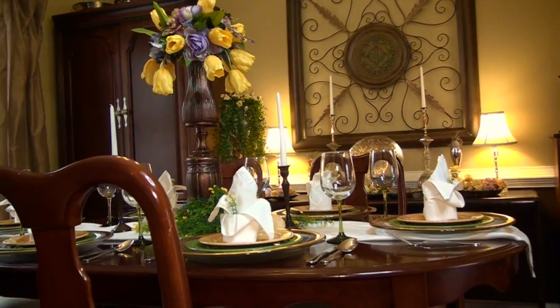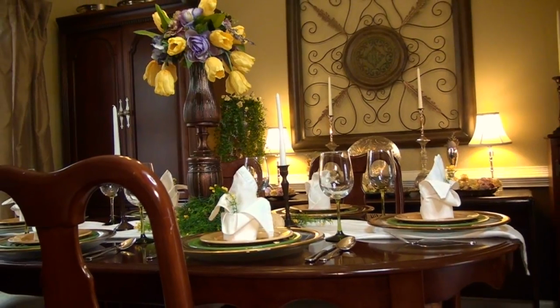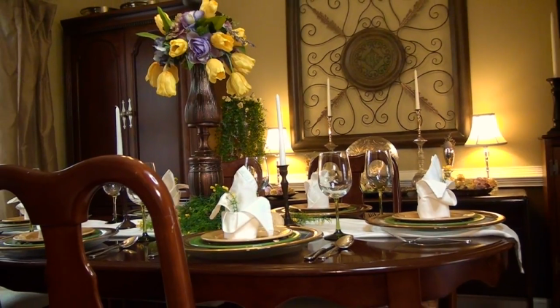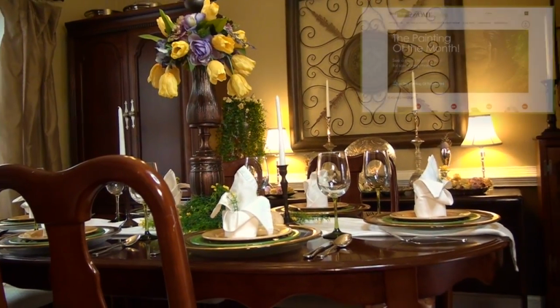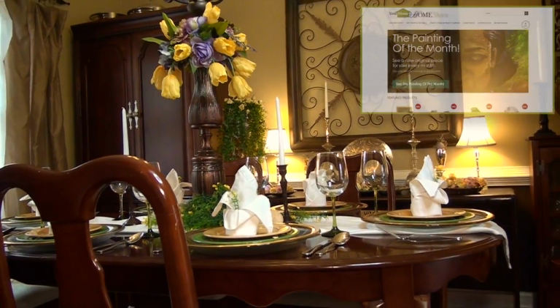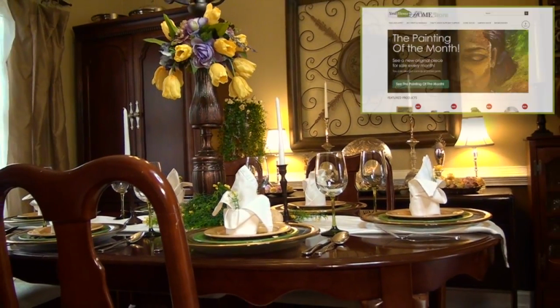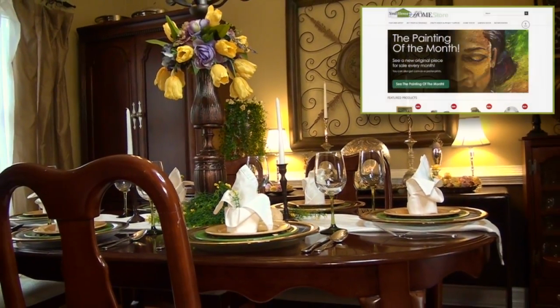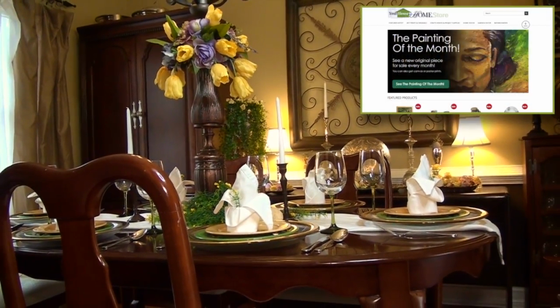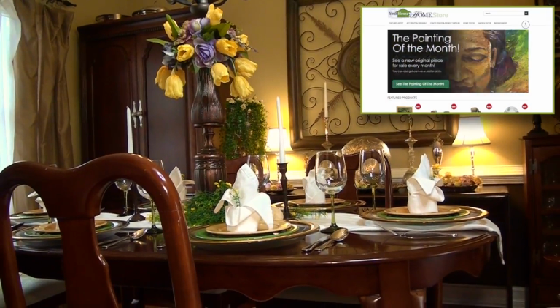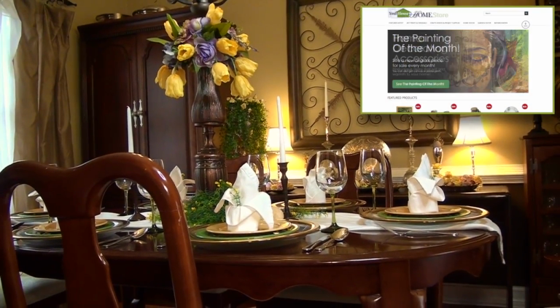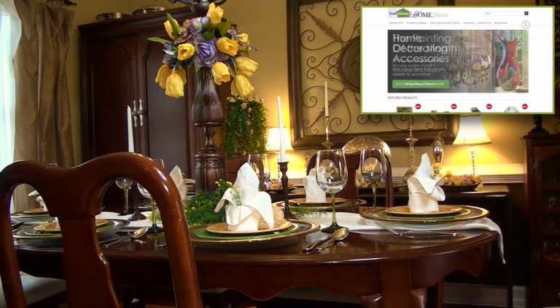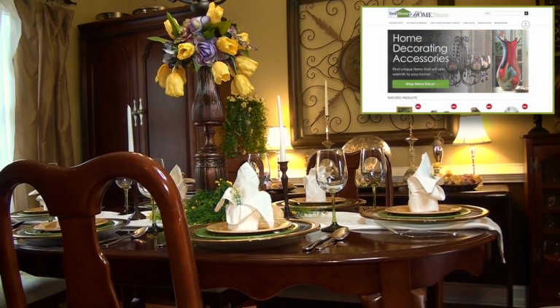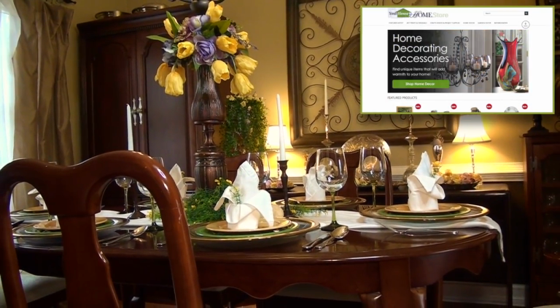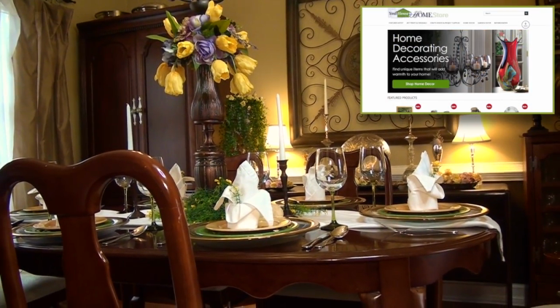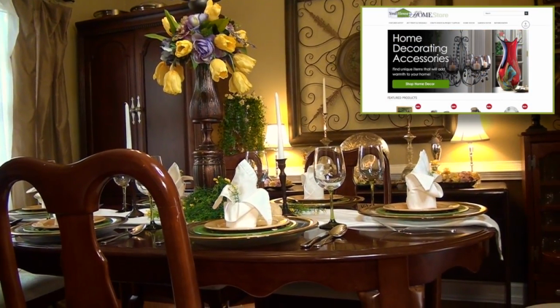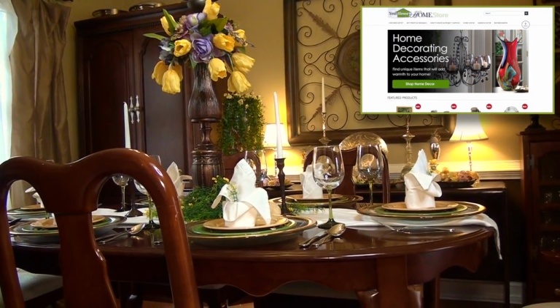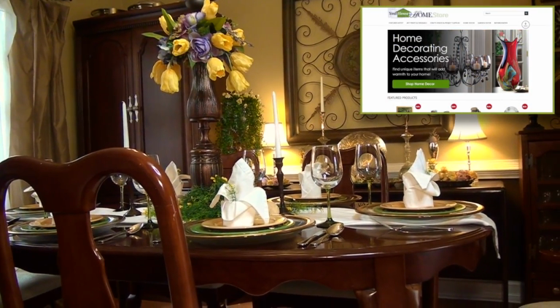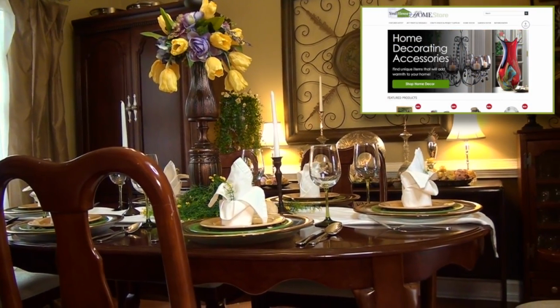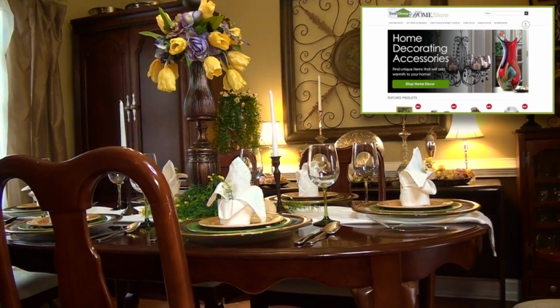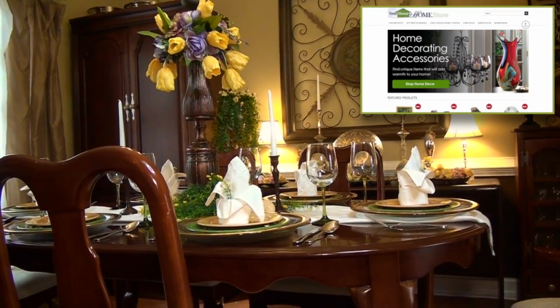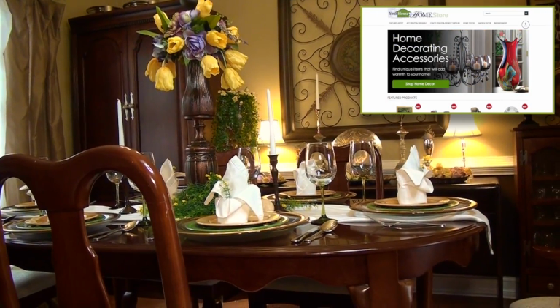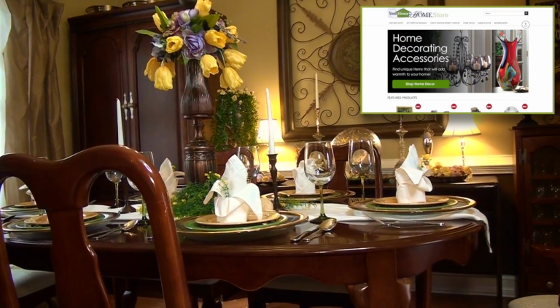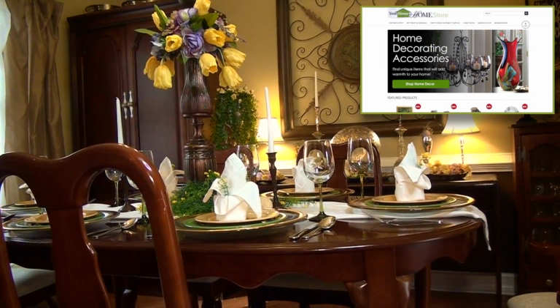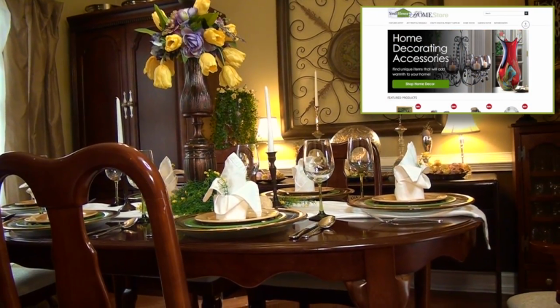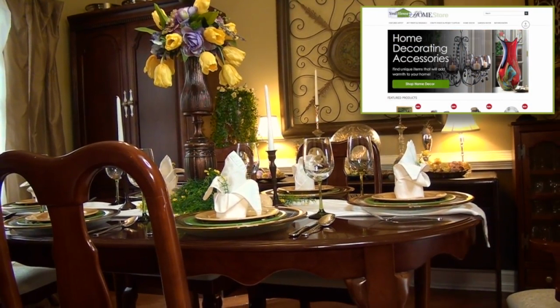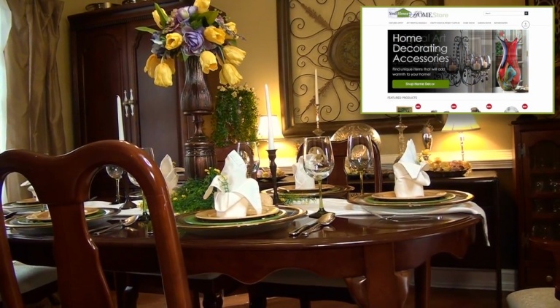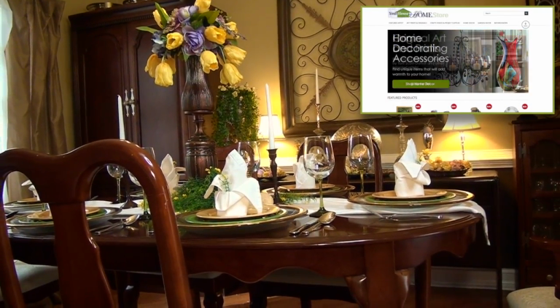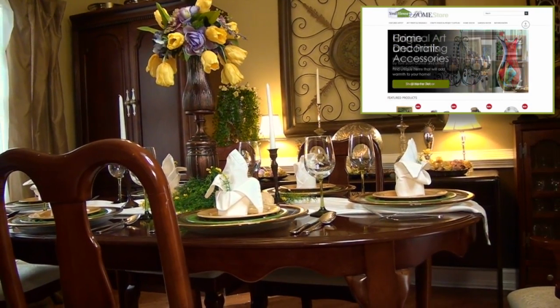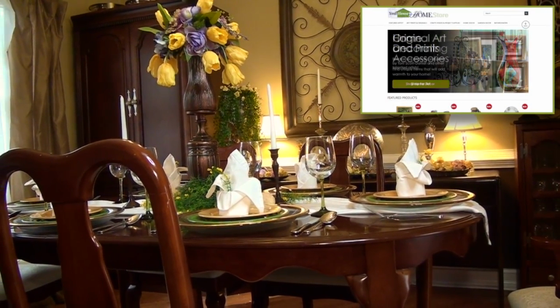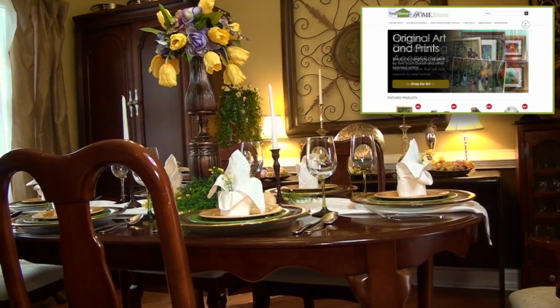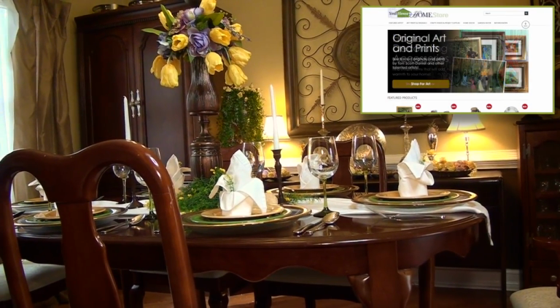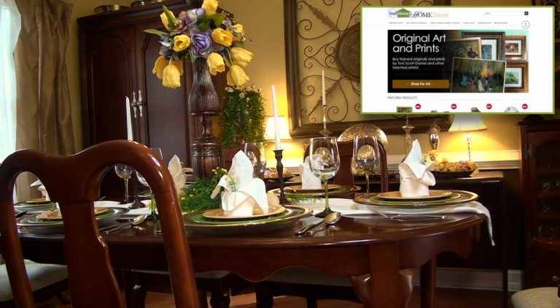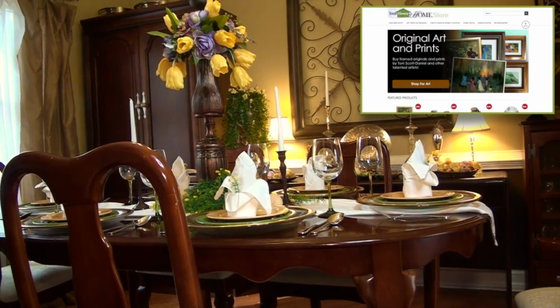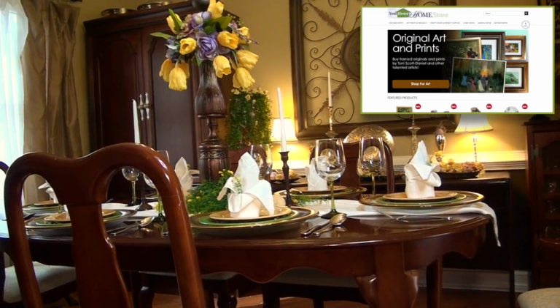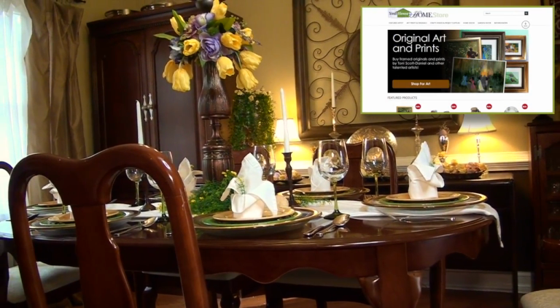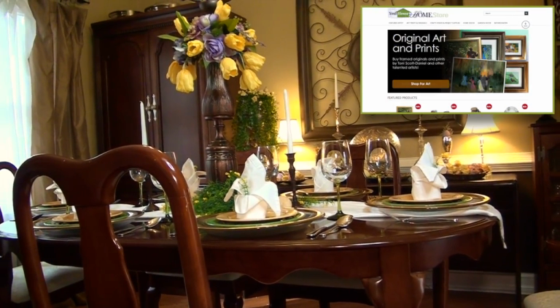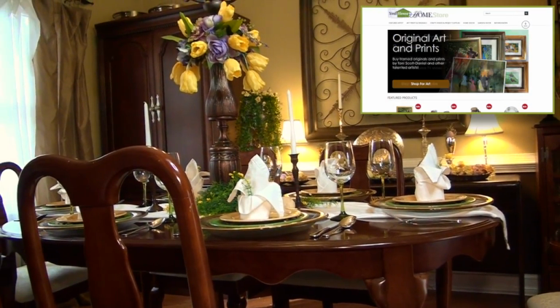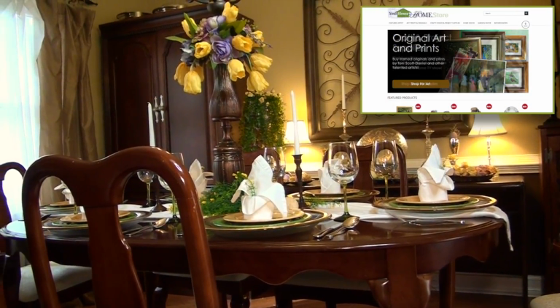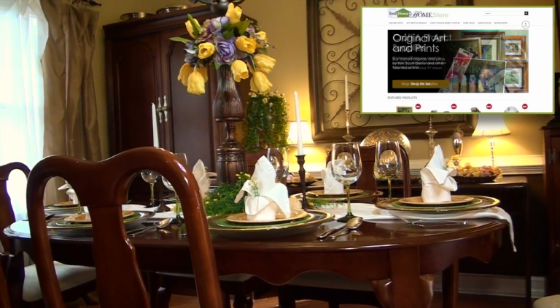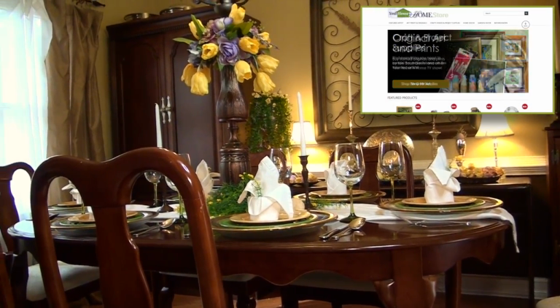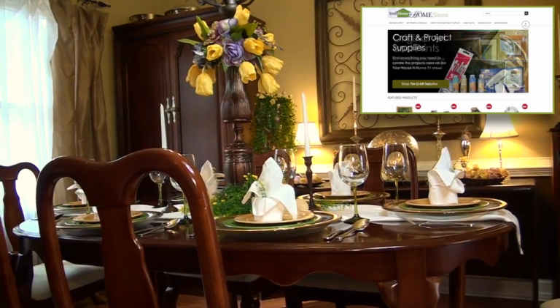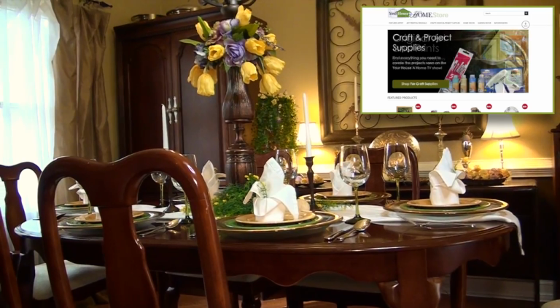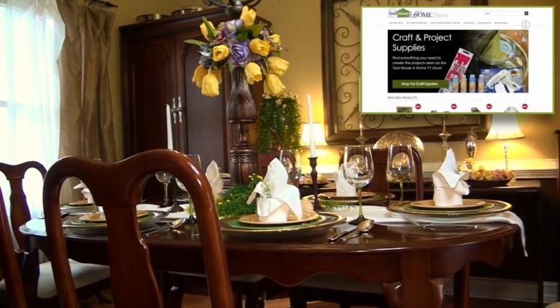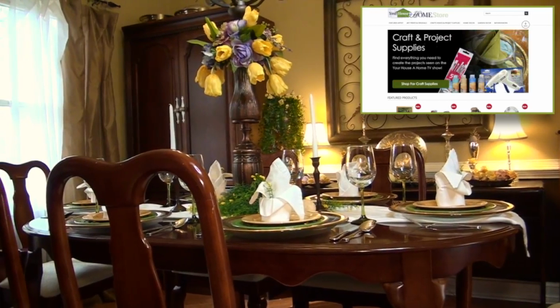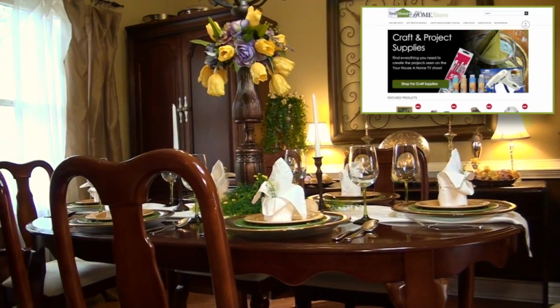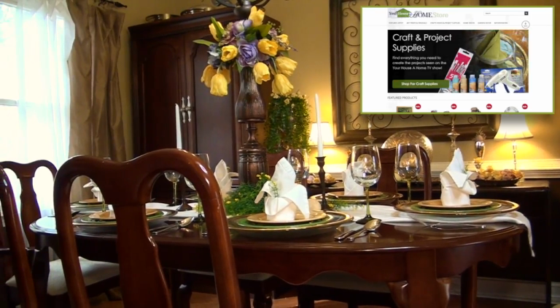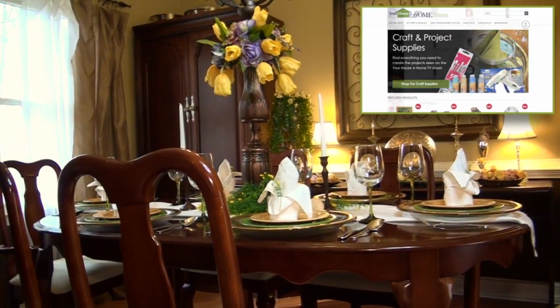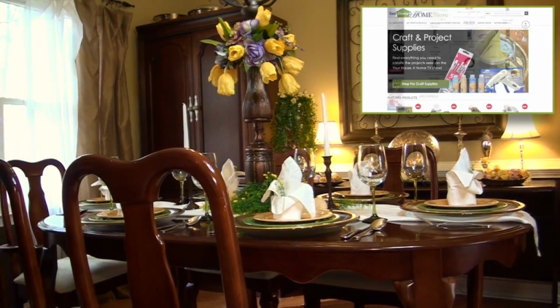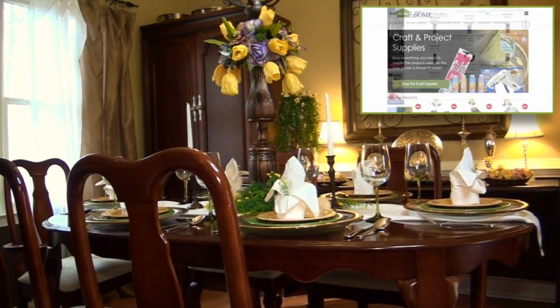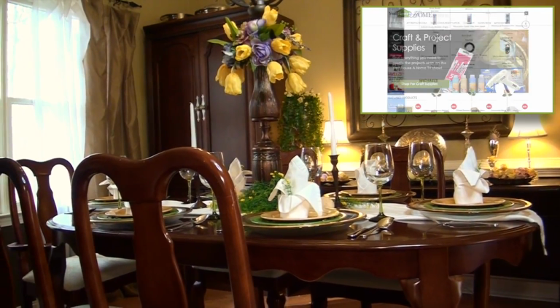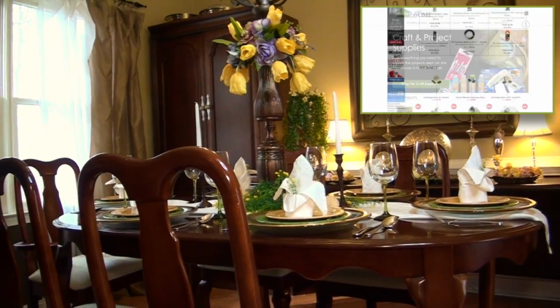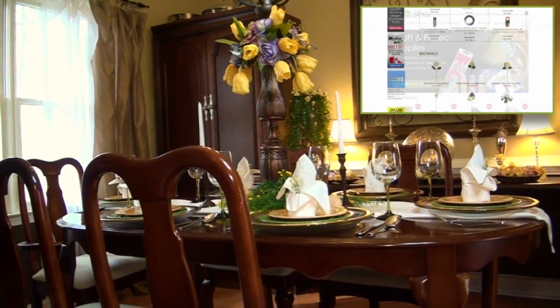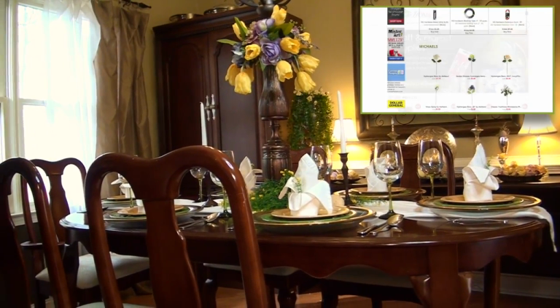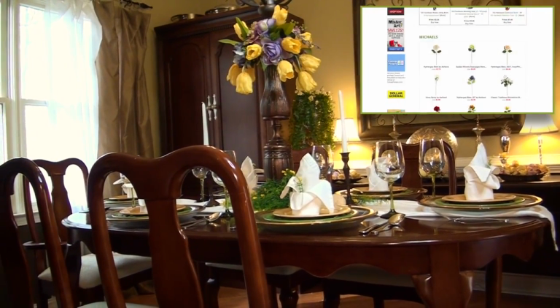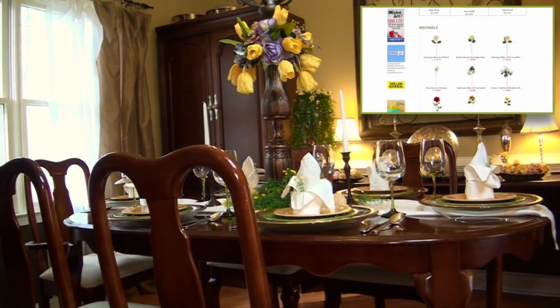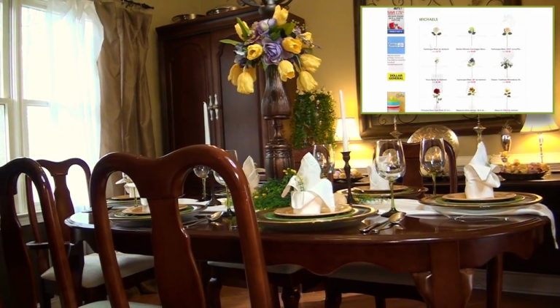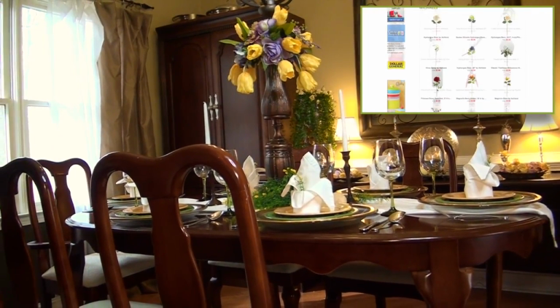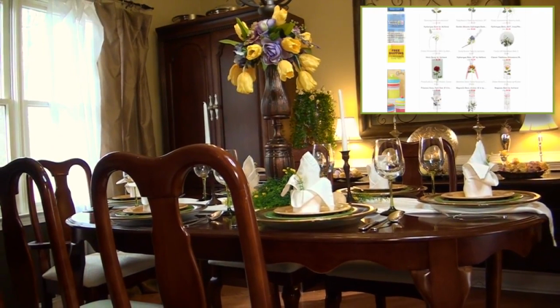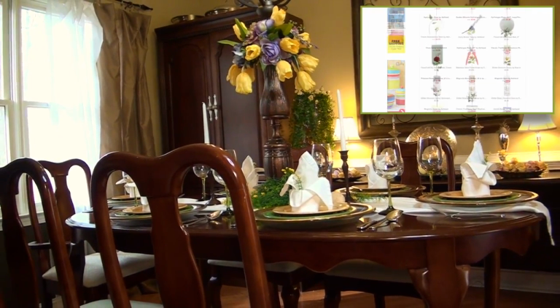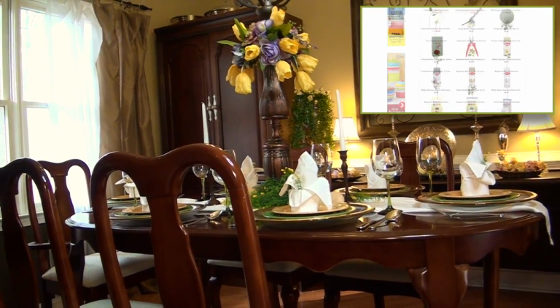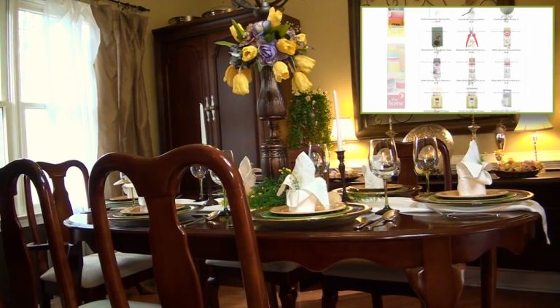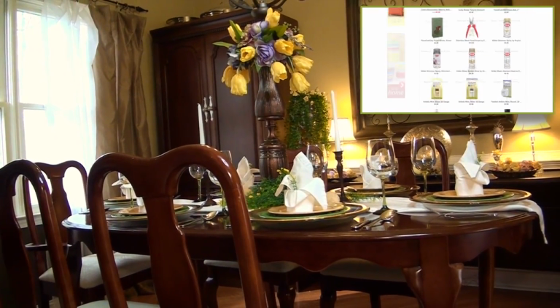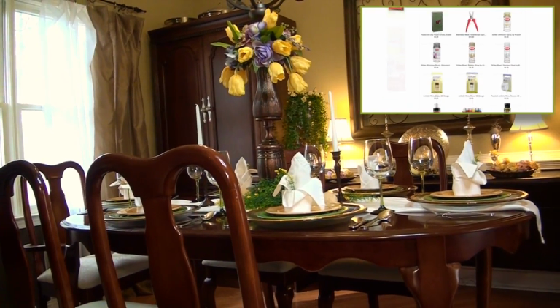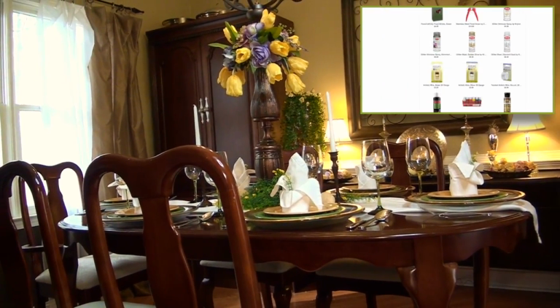Check out our new home store where you can shop for home, art, crafts, and bargains at some of your favorite craft stores.